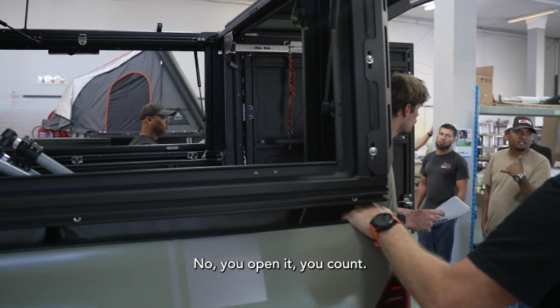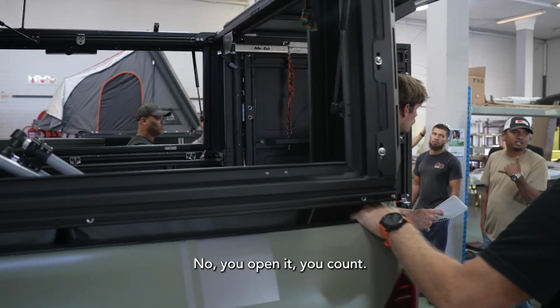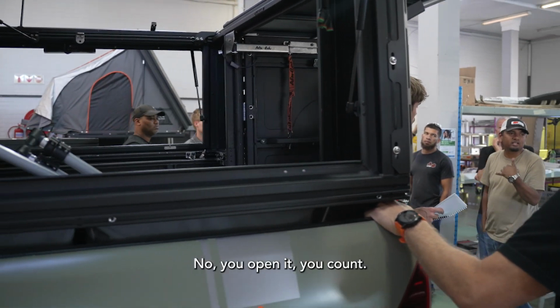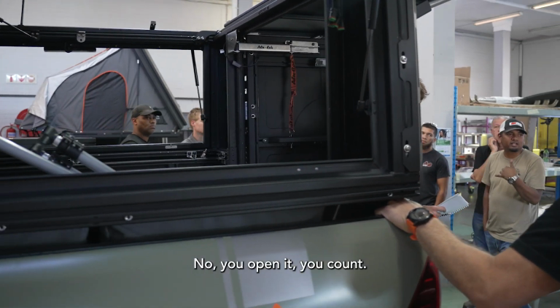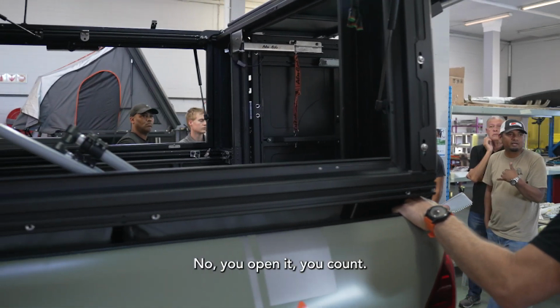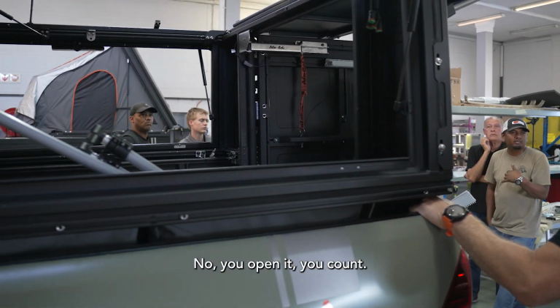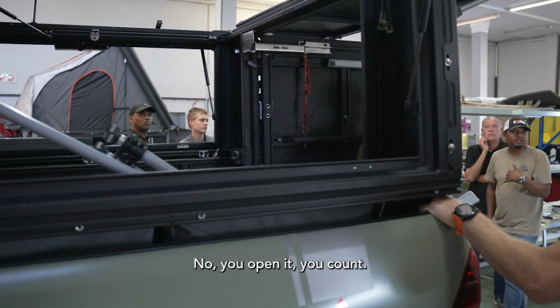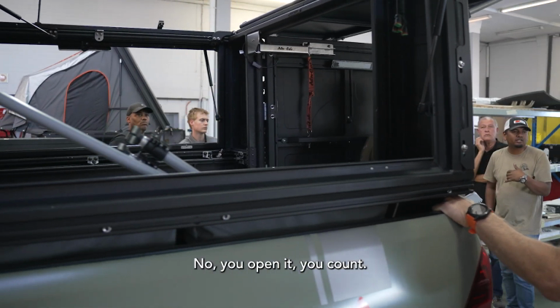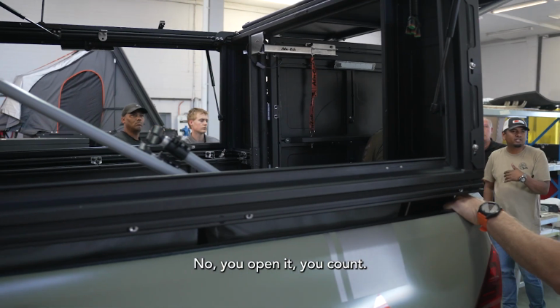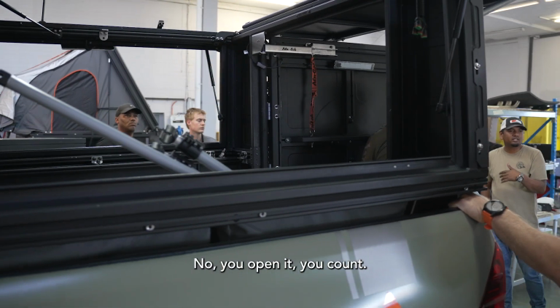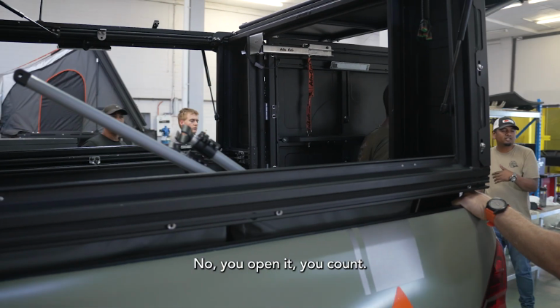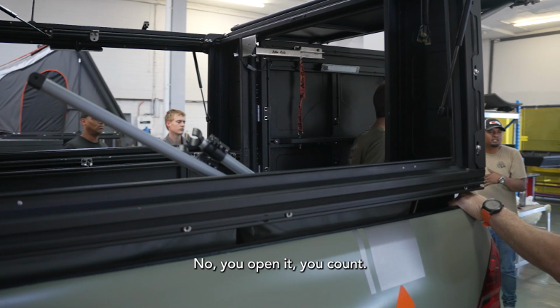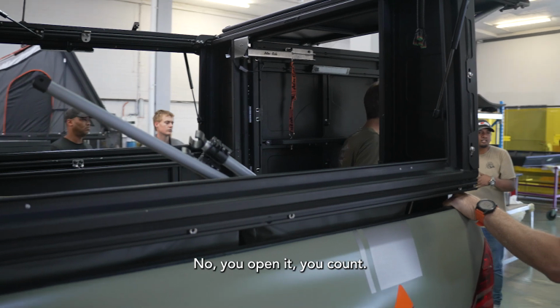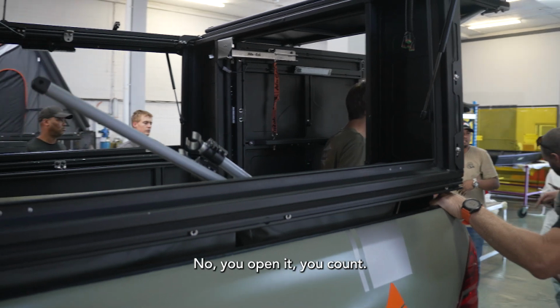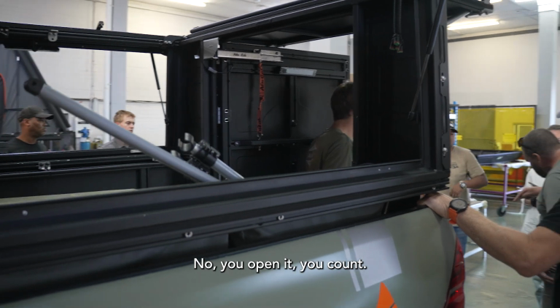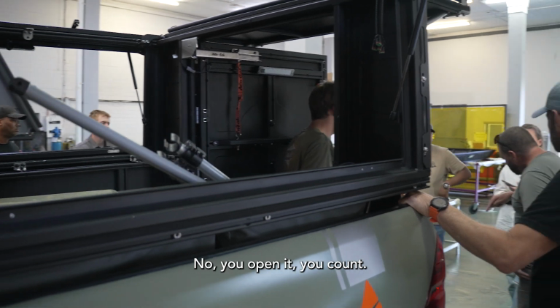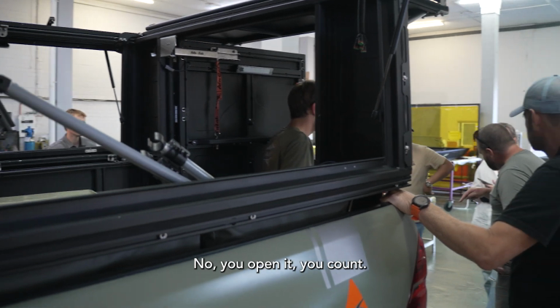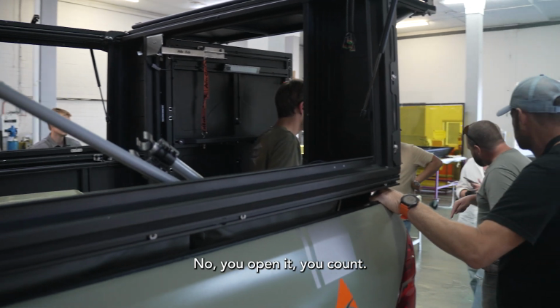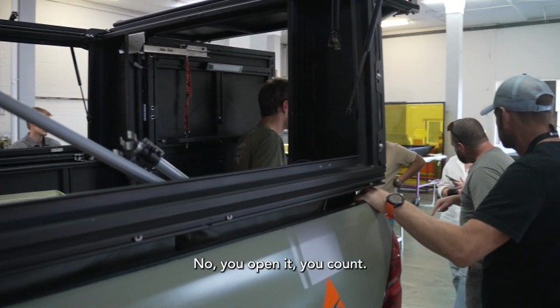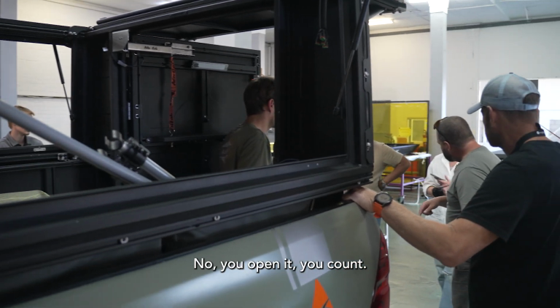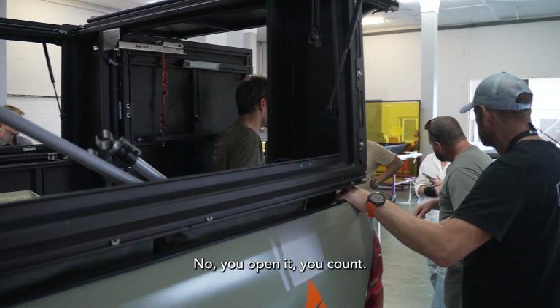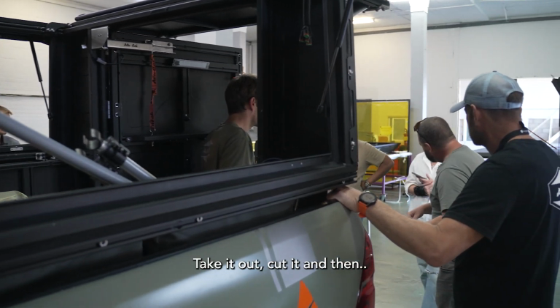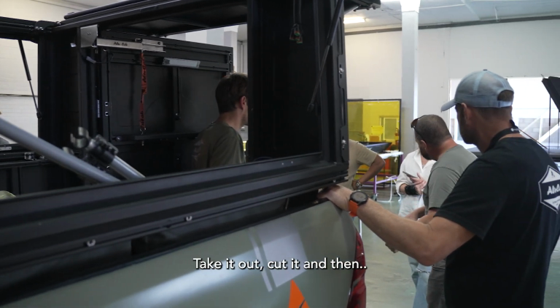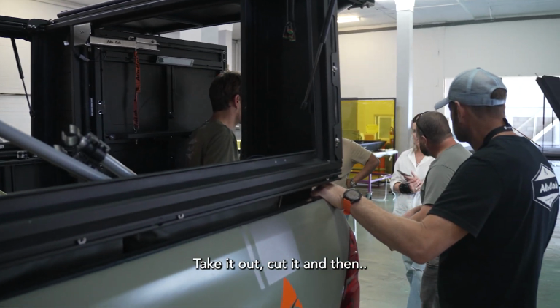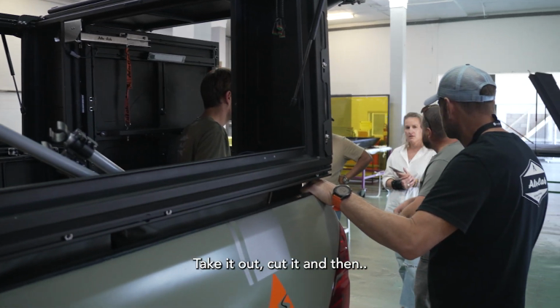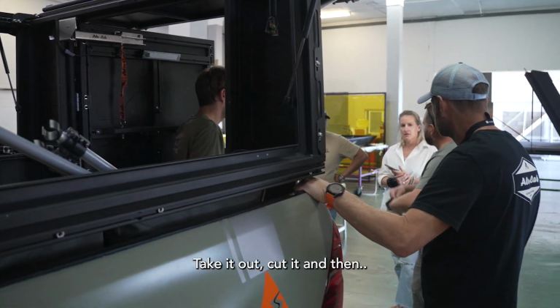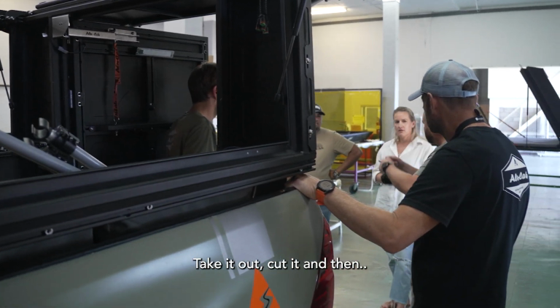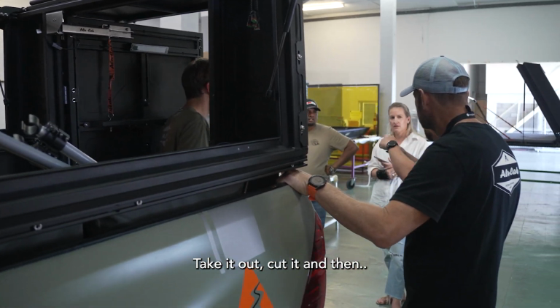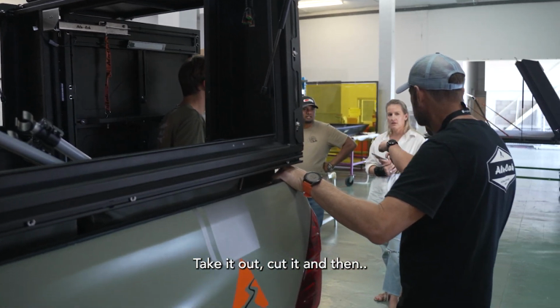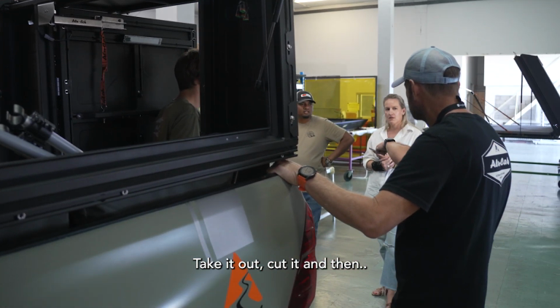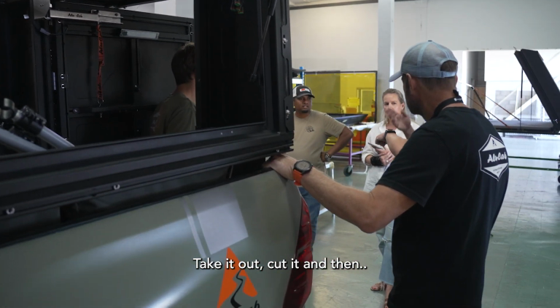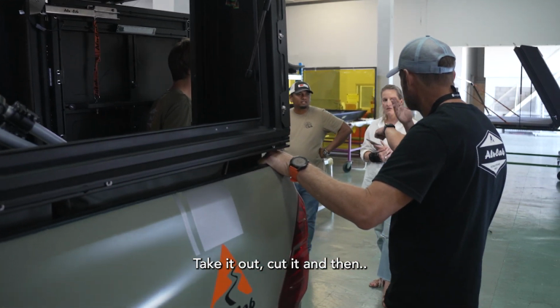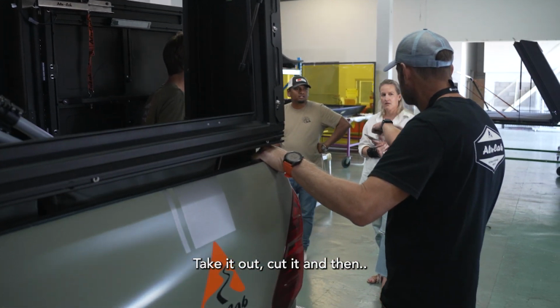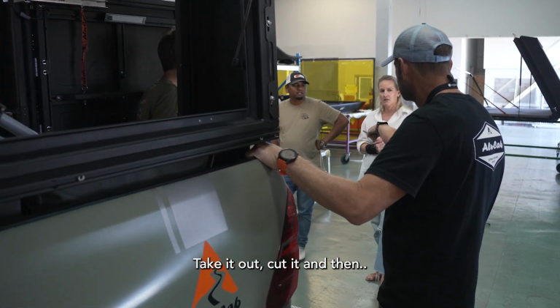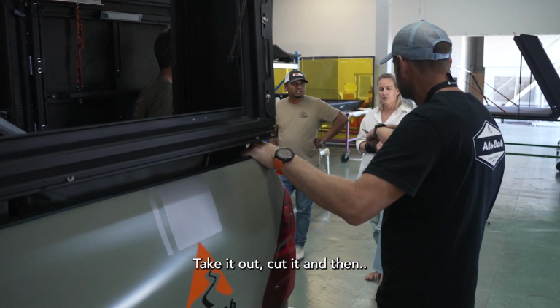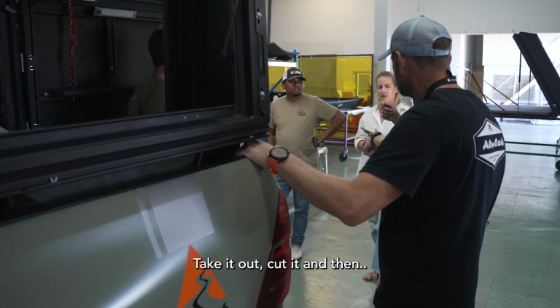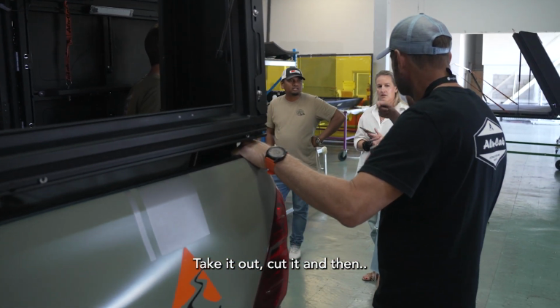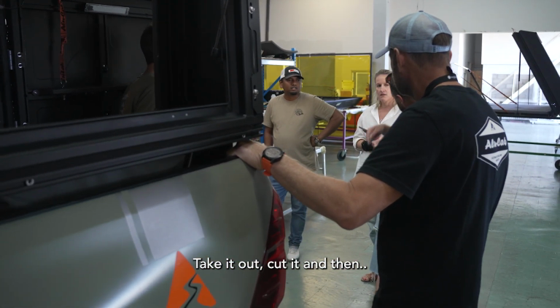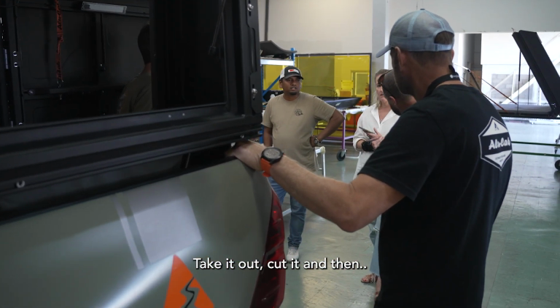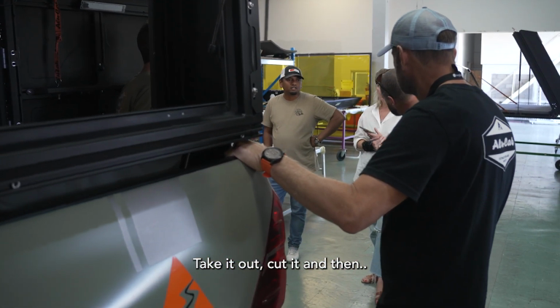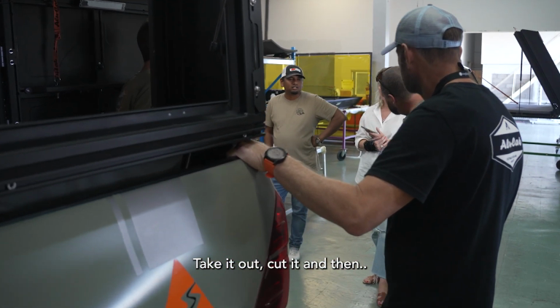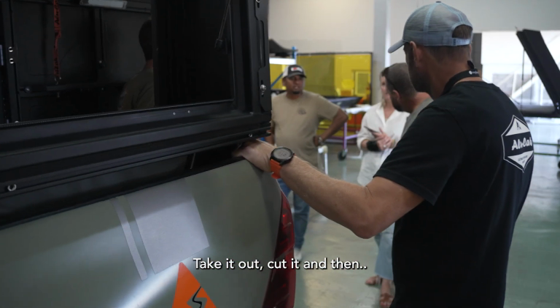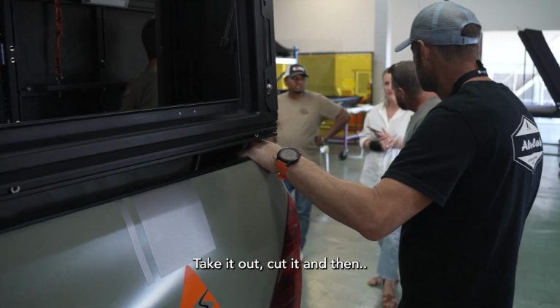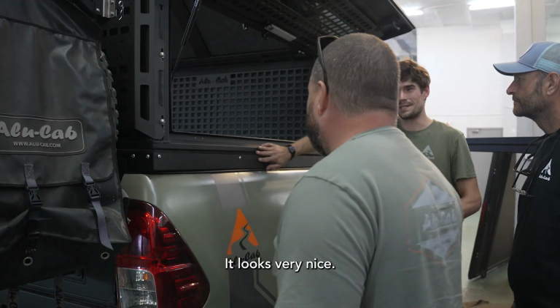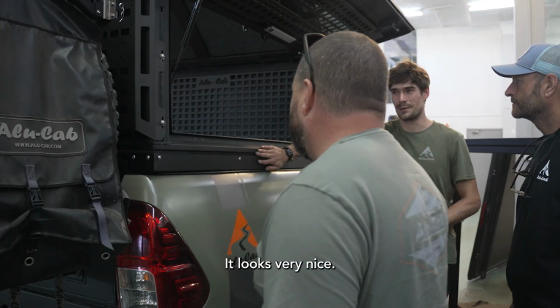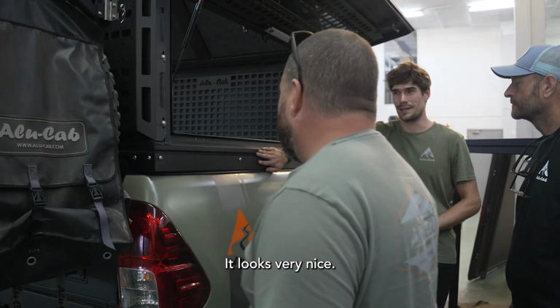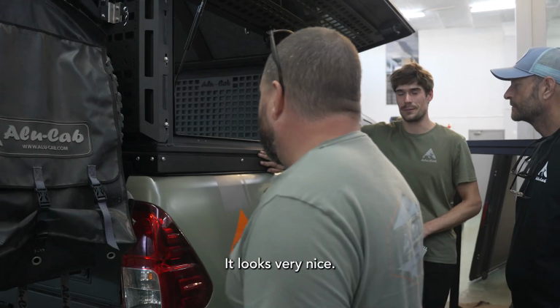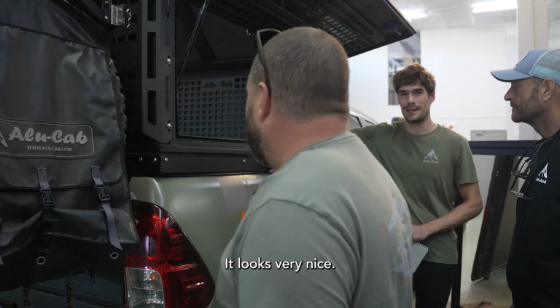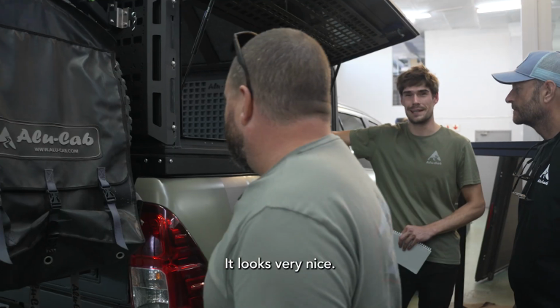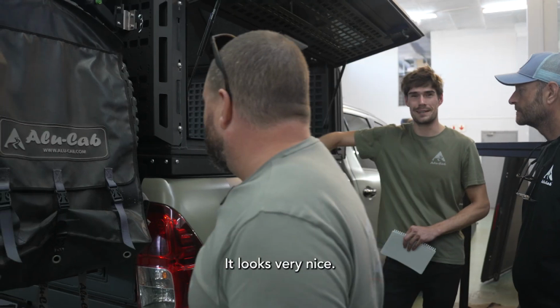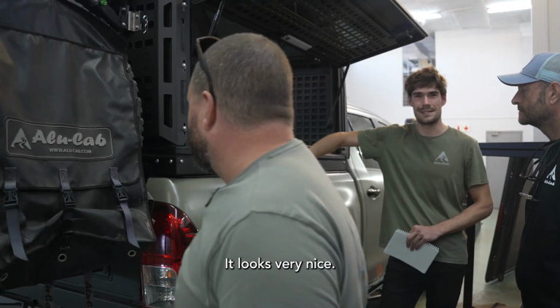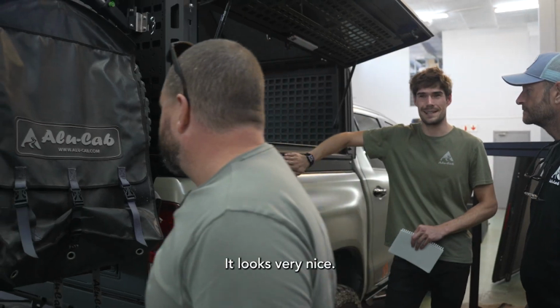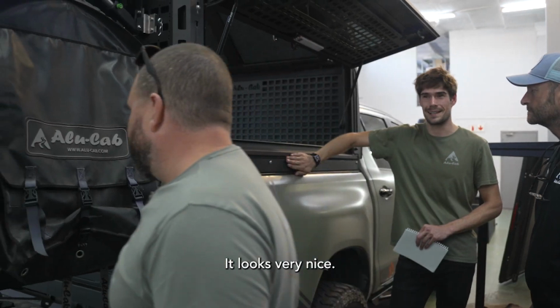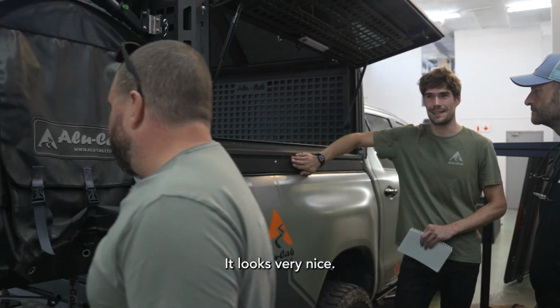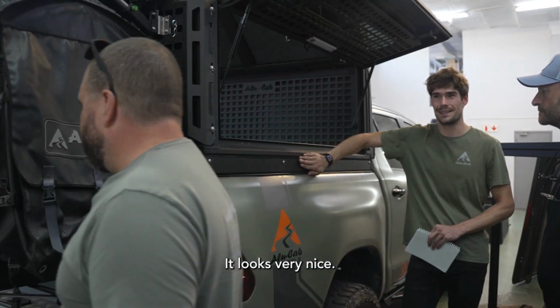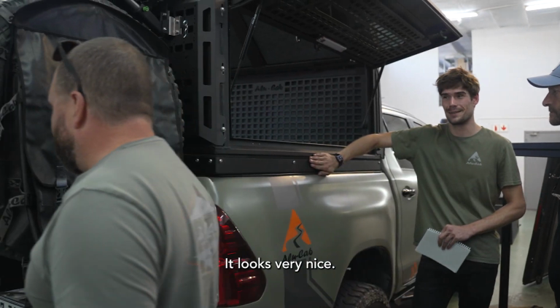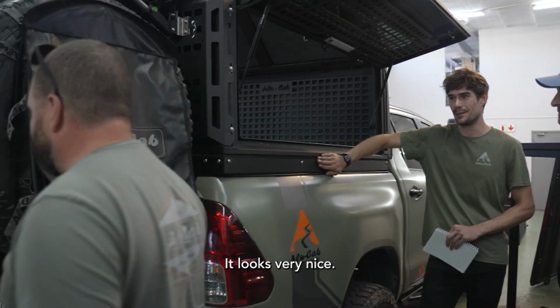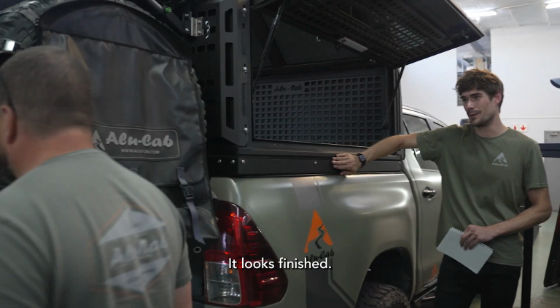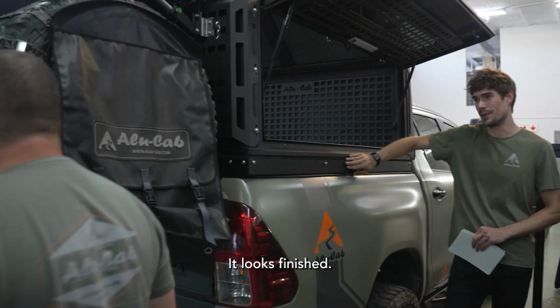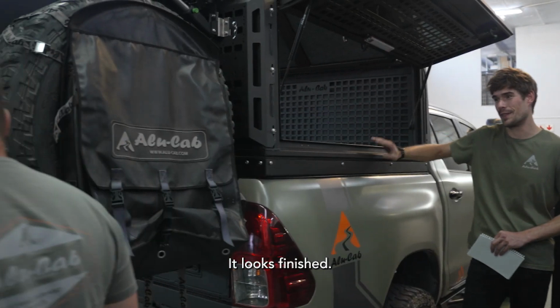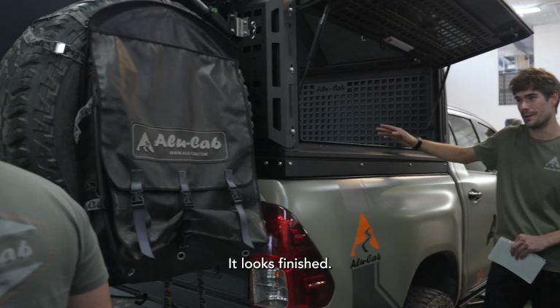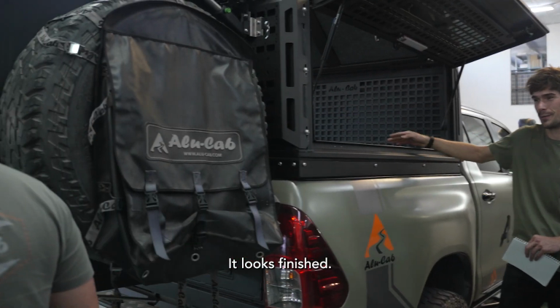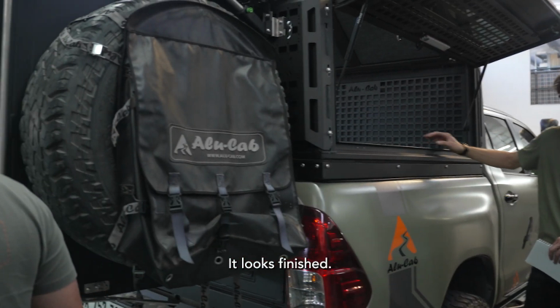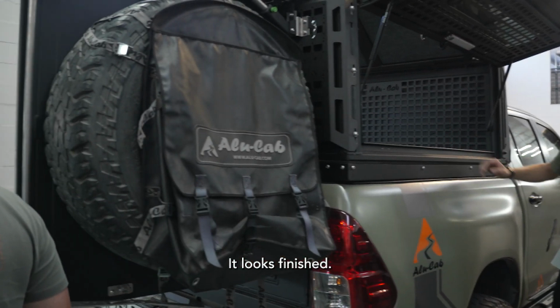No, you open it — you can't. Take it out, cut it, and then... It looks very nice. It looks finished.